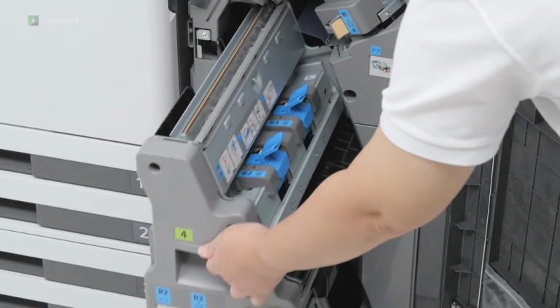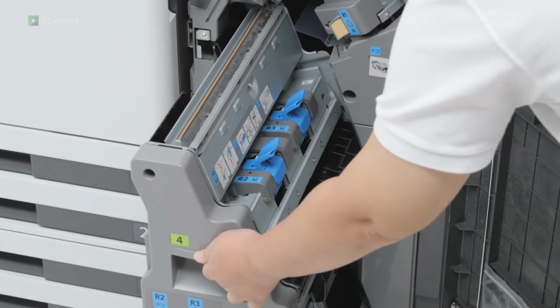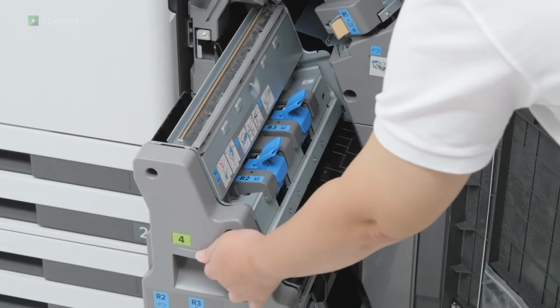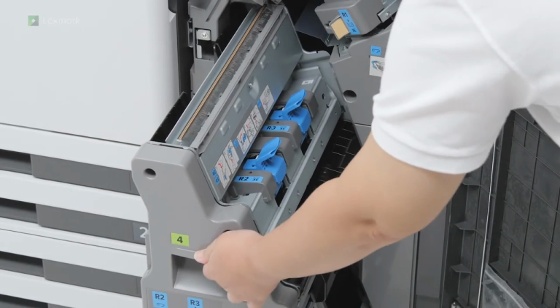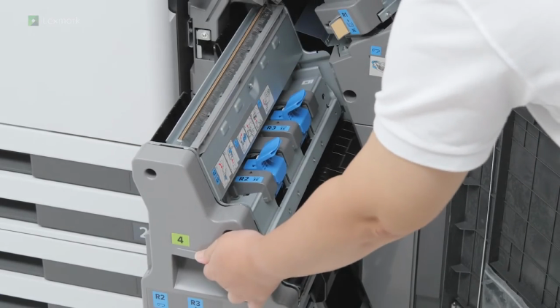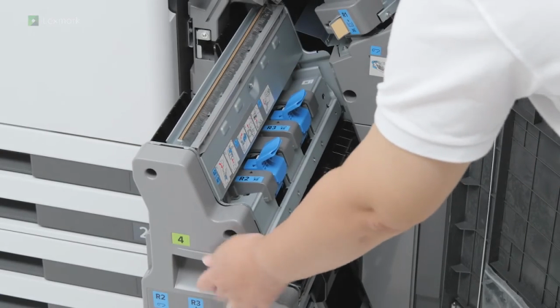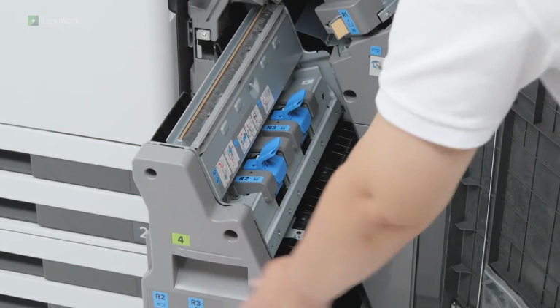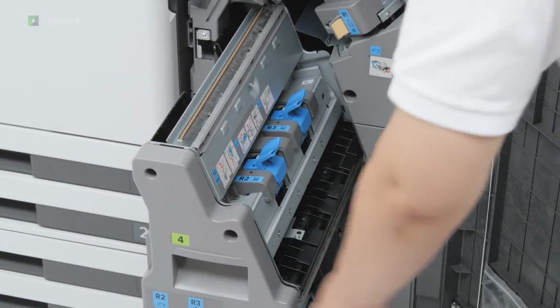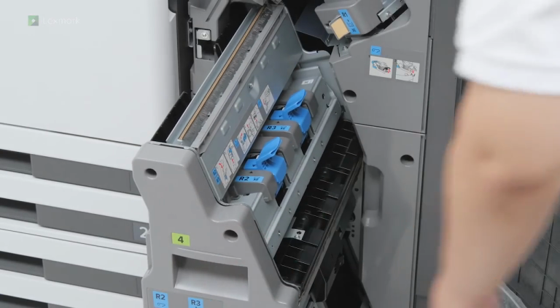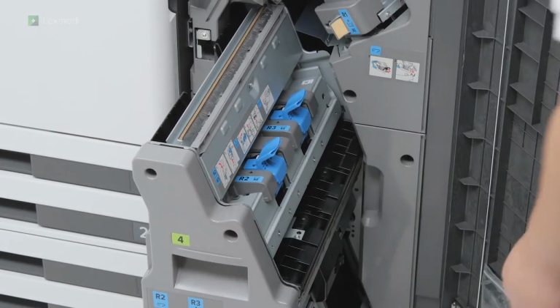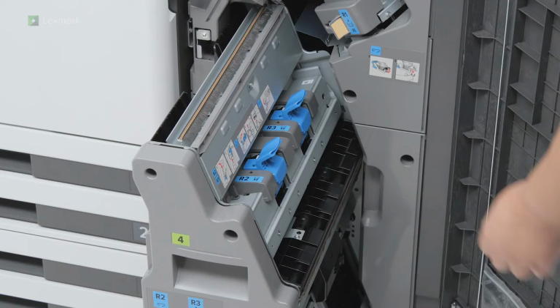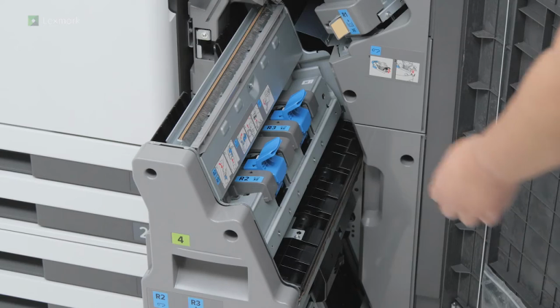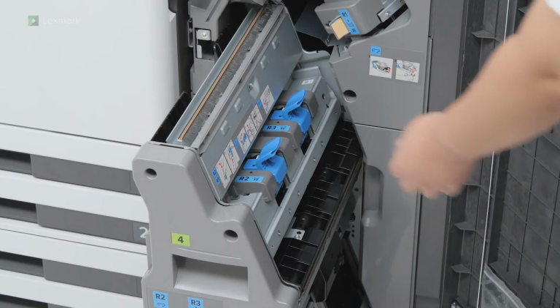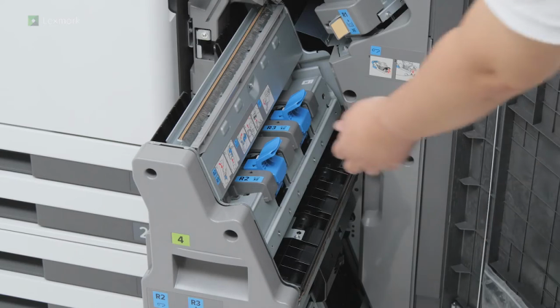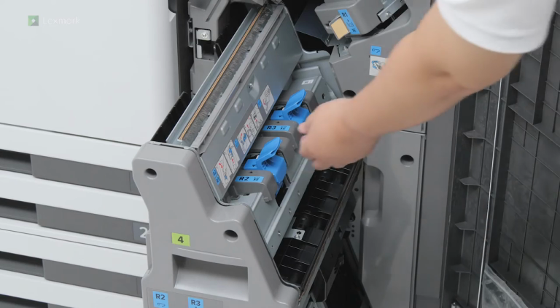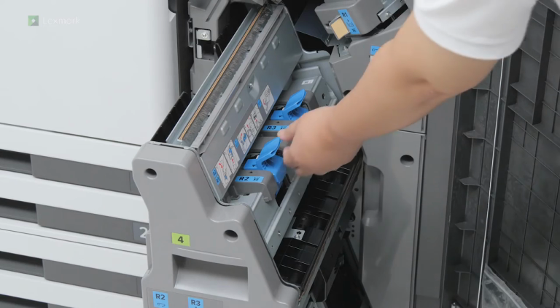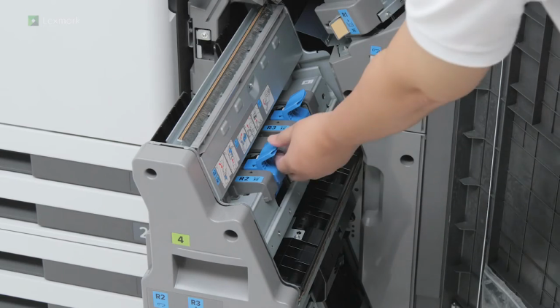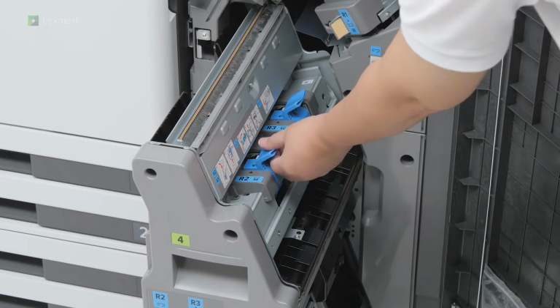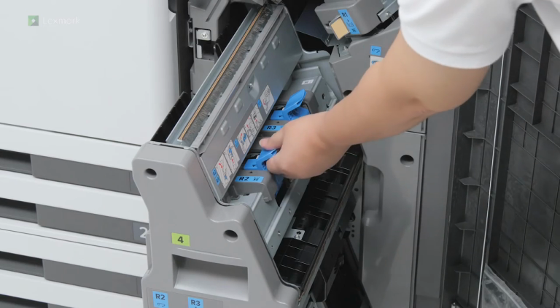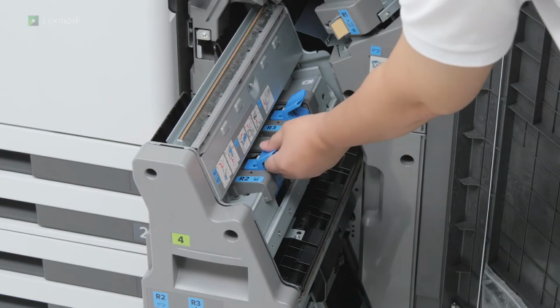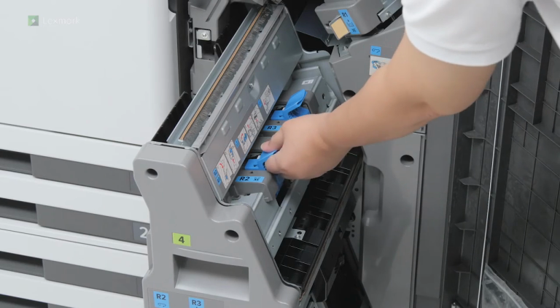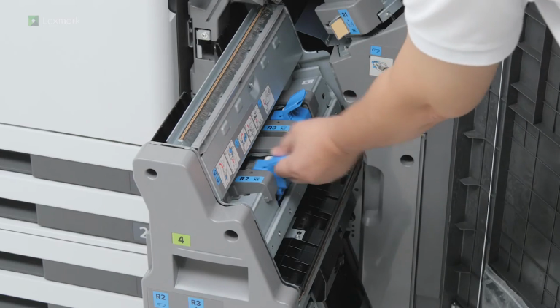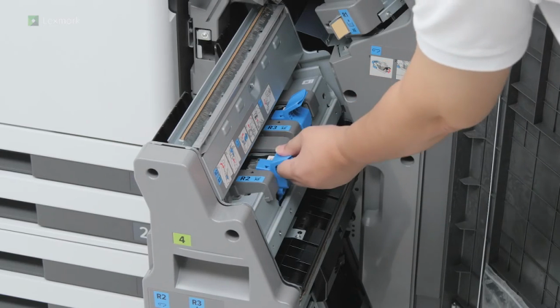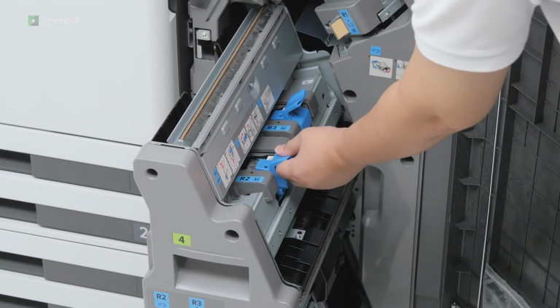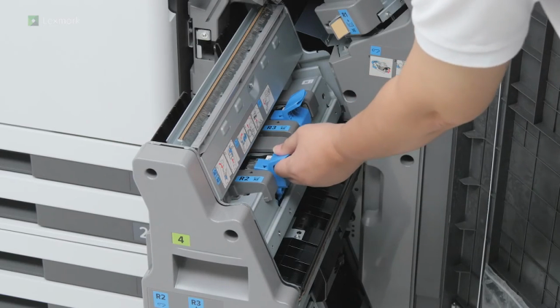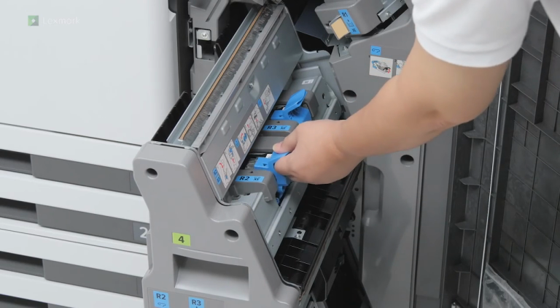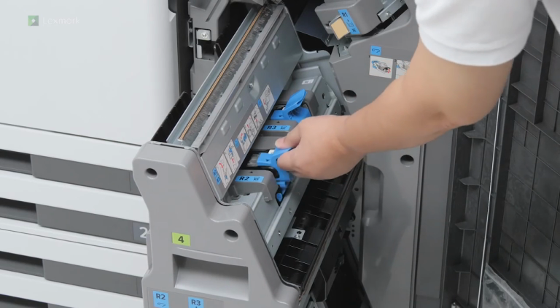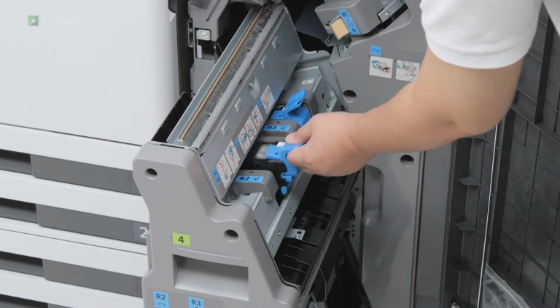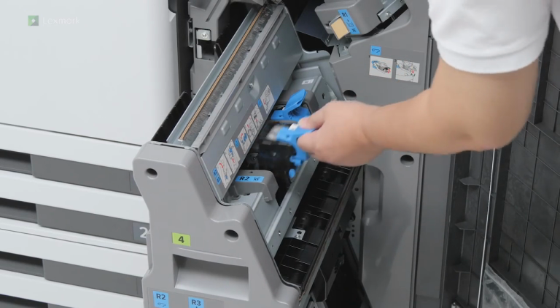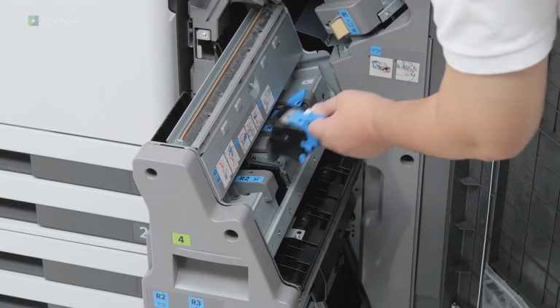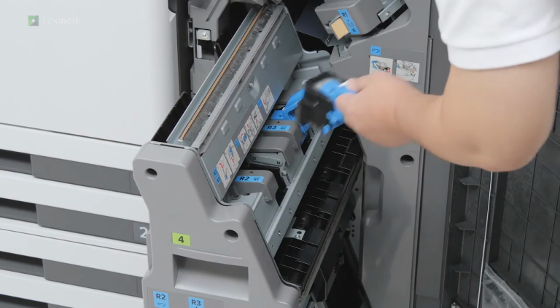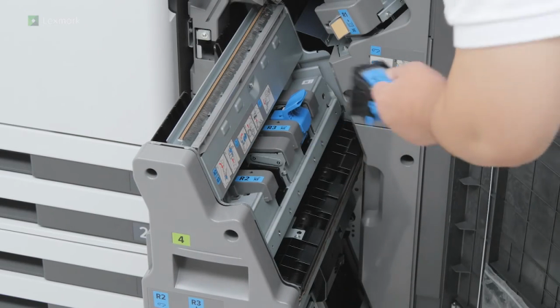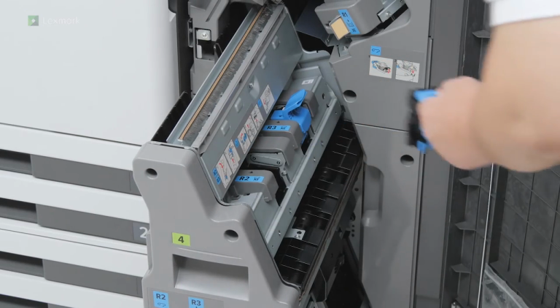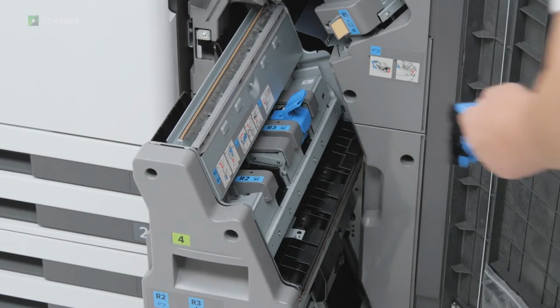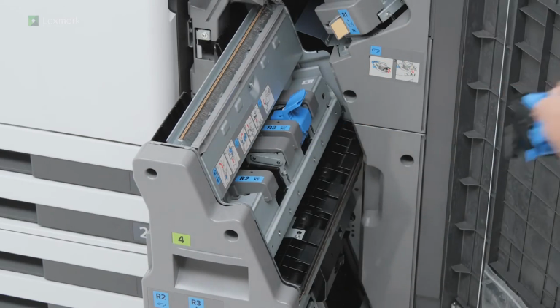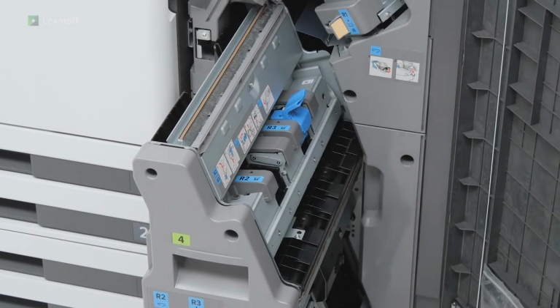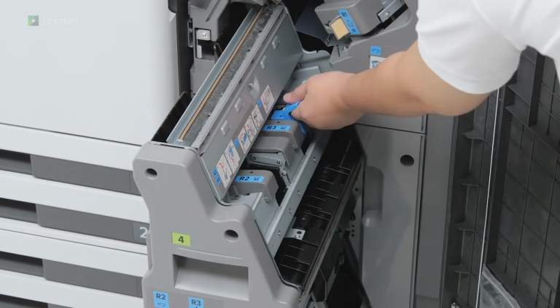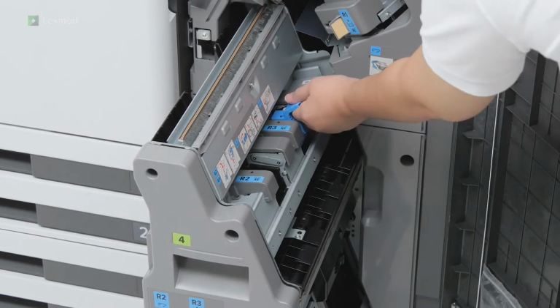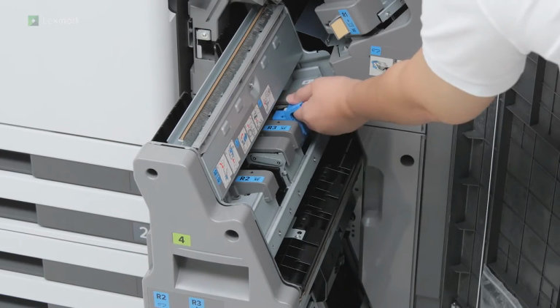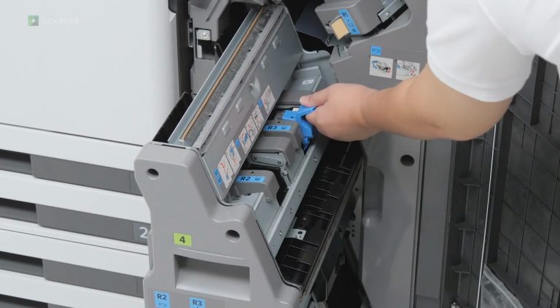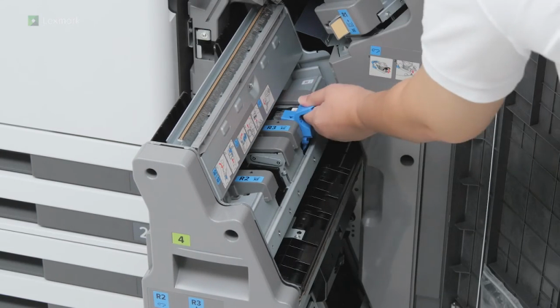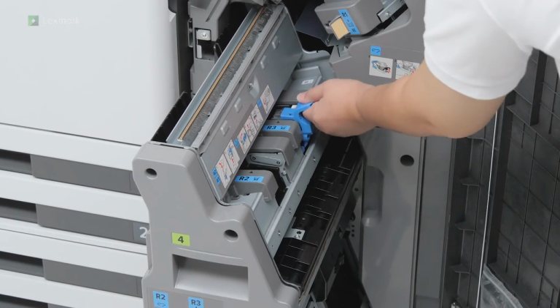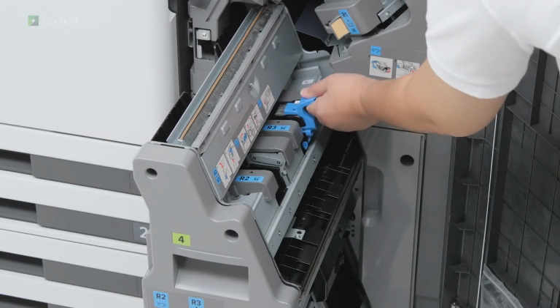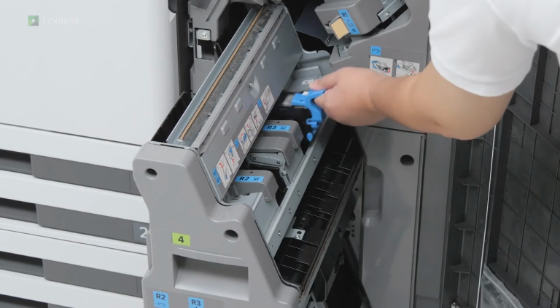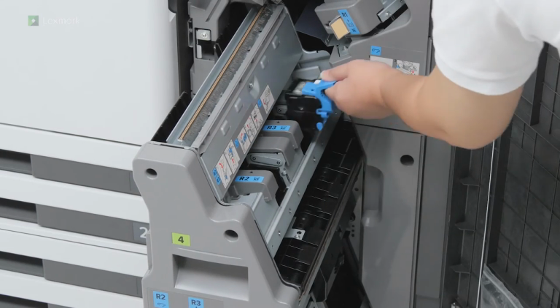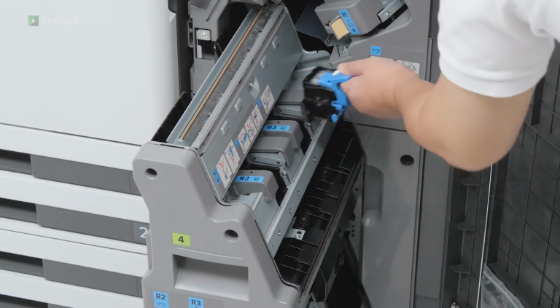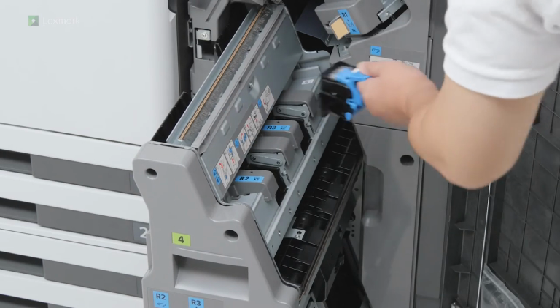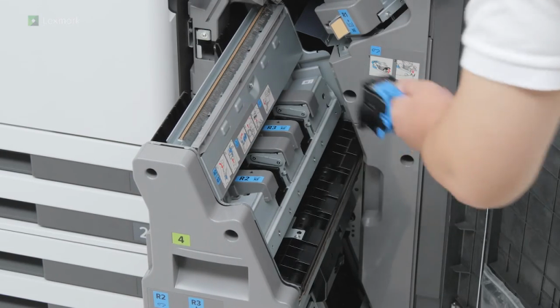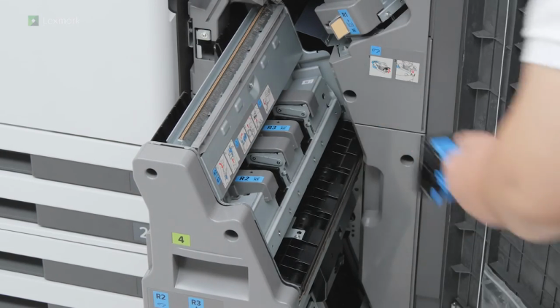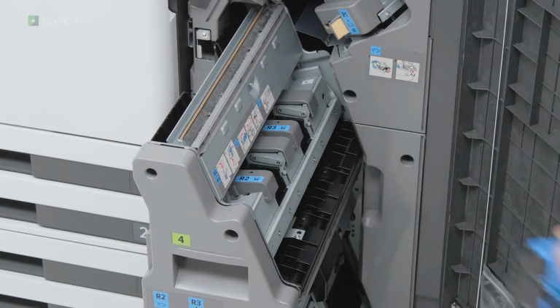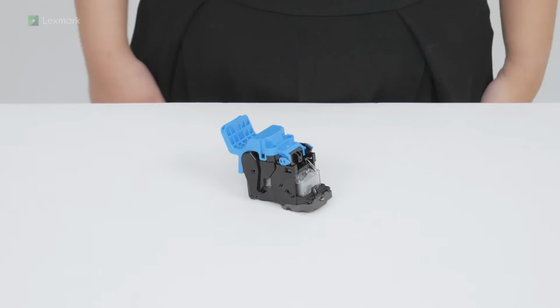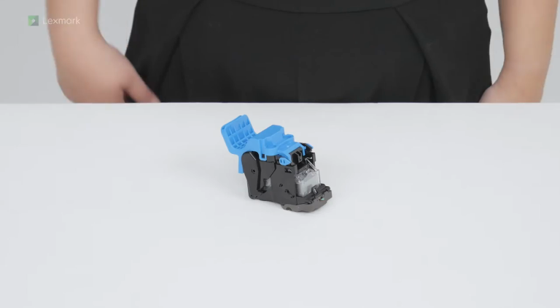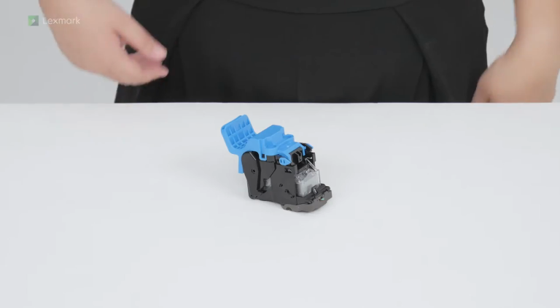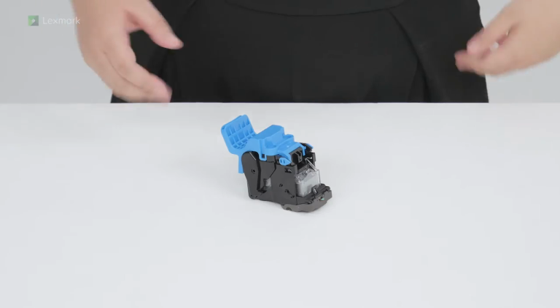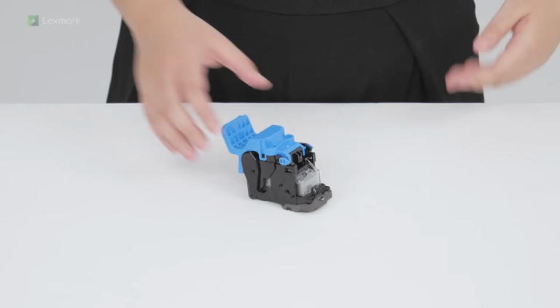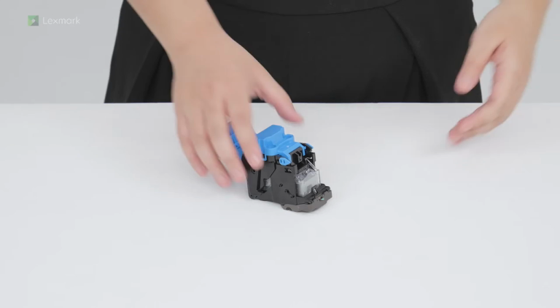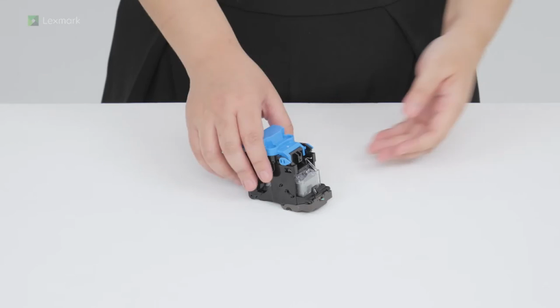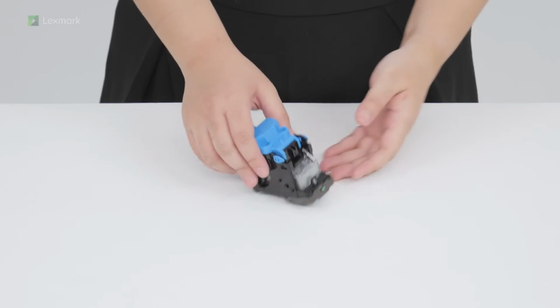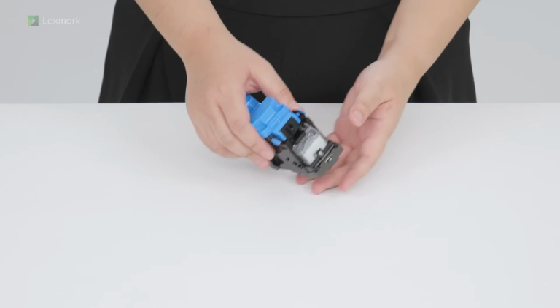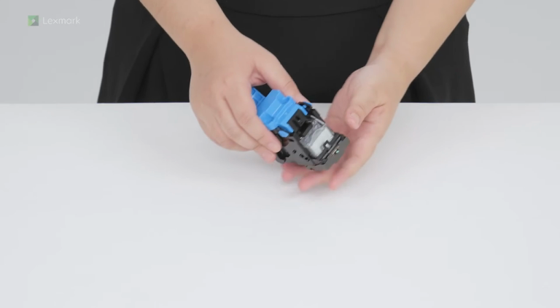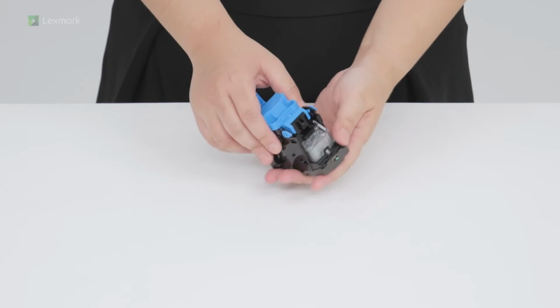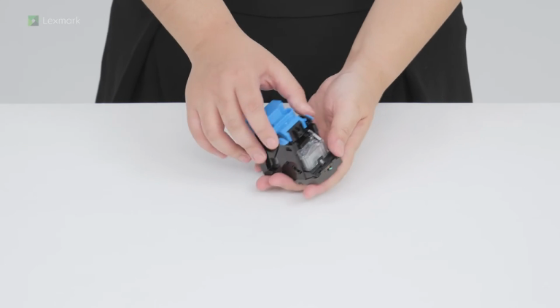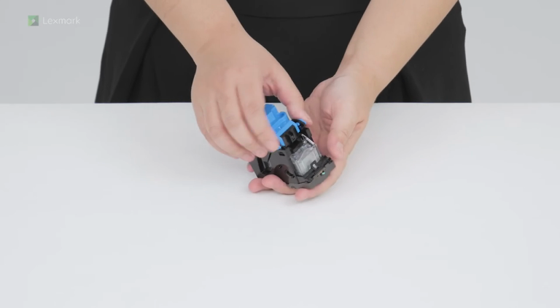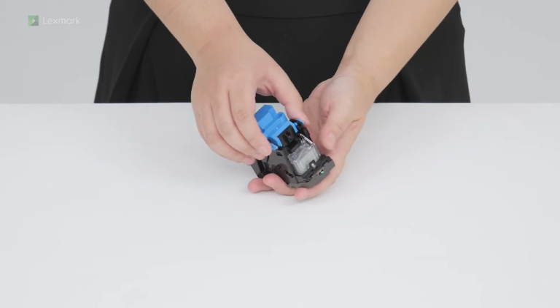Remove the used staple cartridge holders. Remove the staple cartridge.